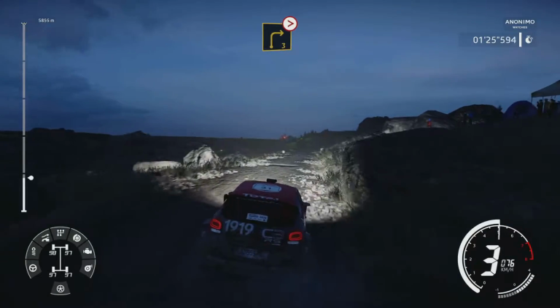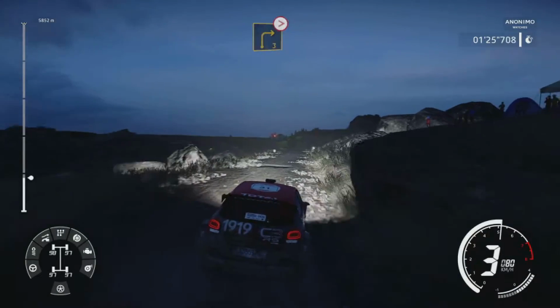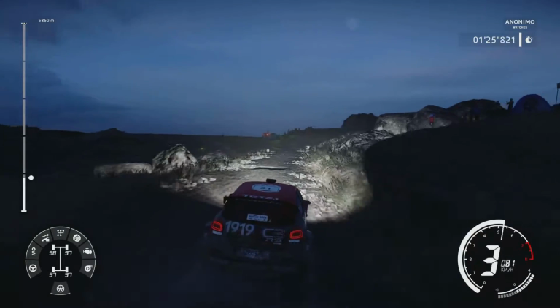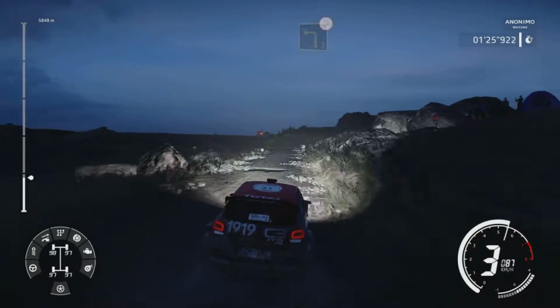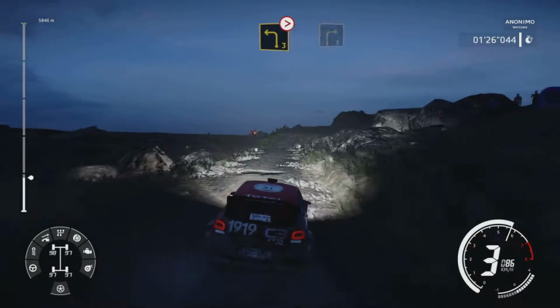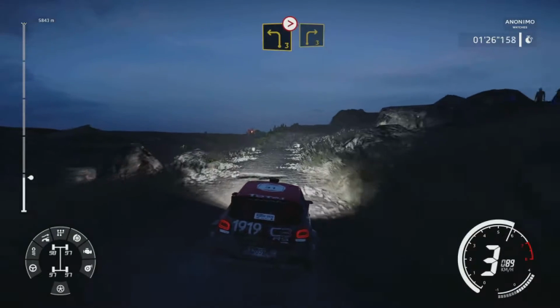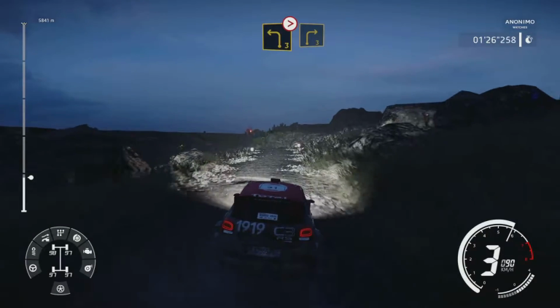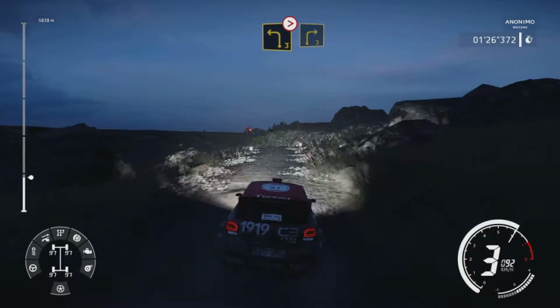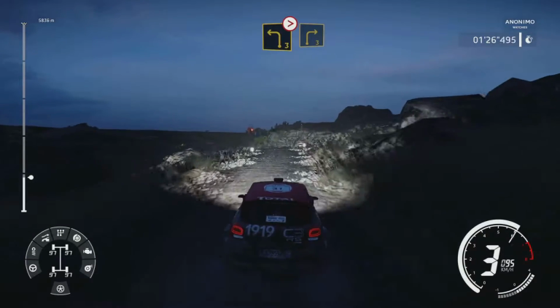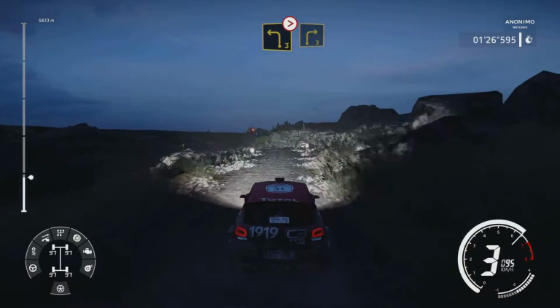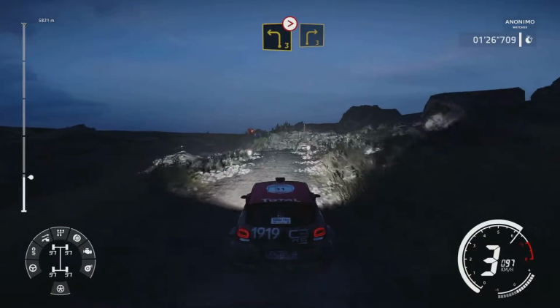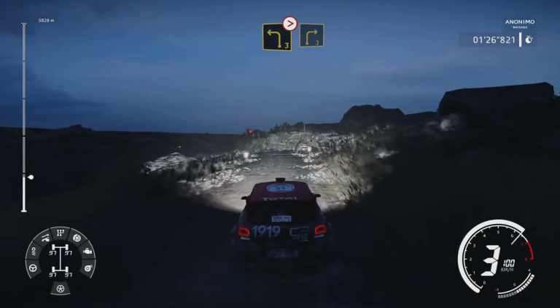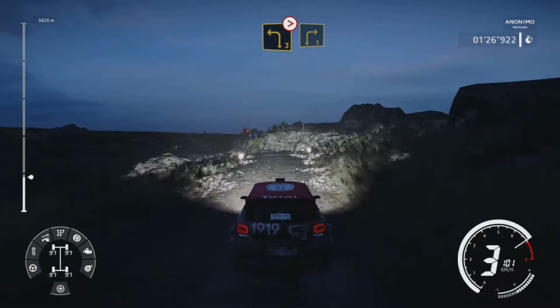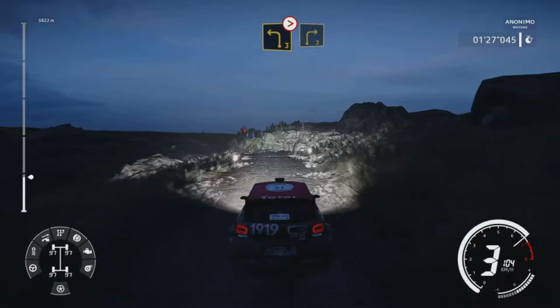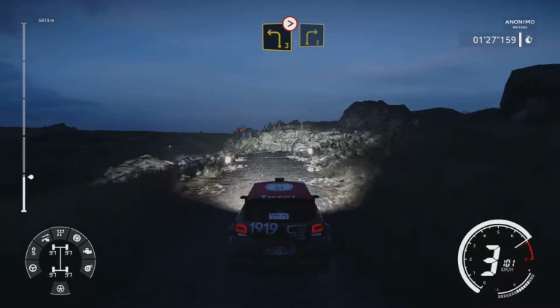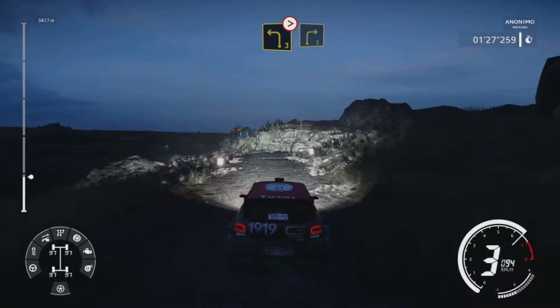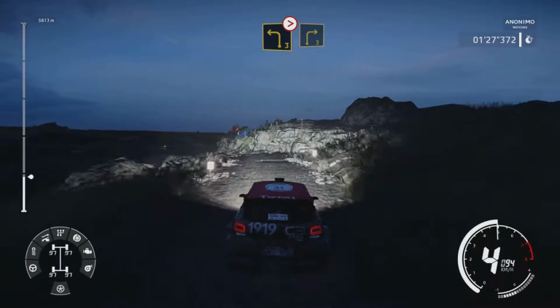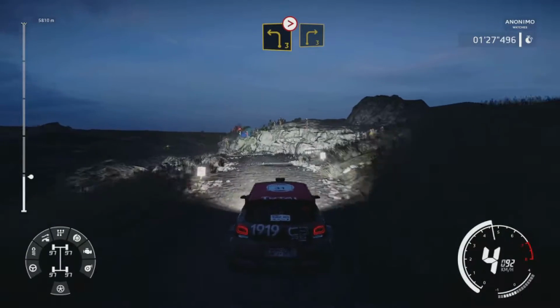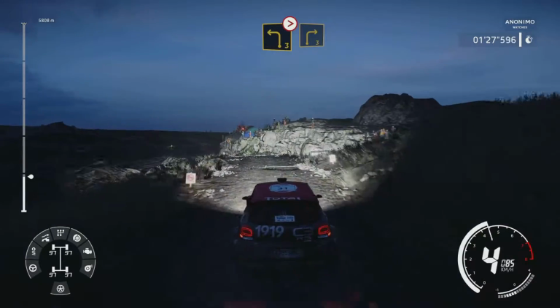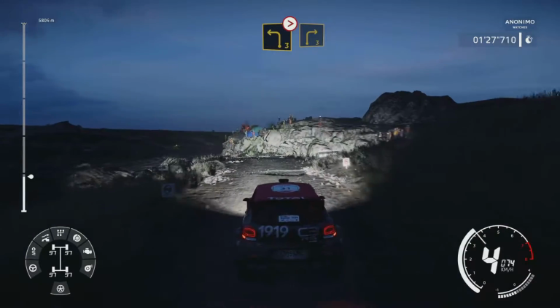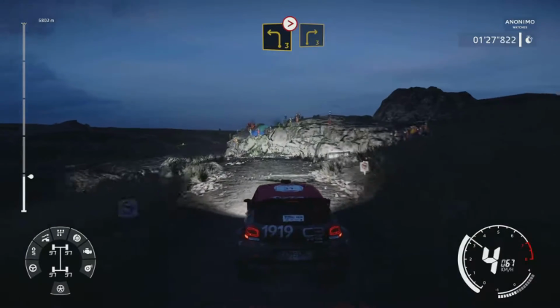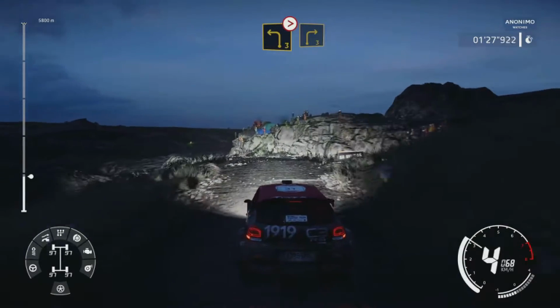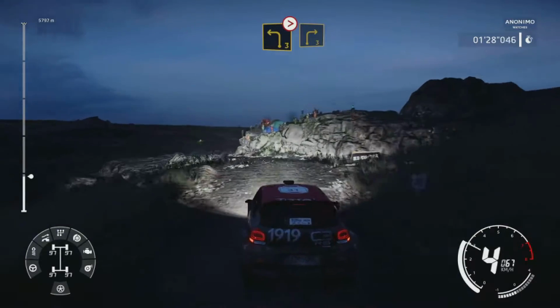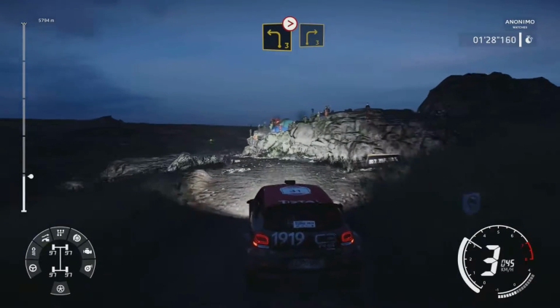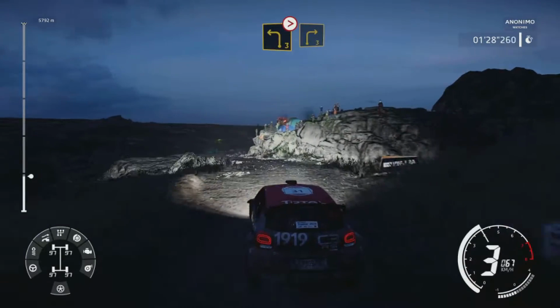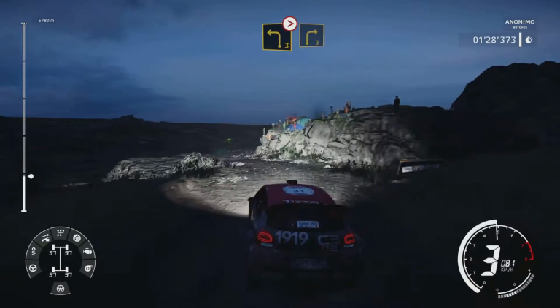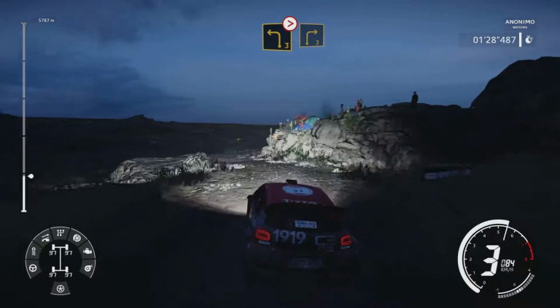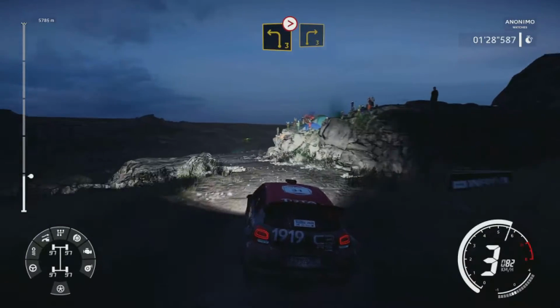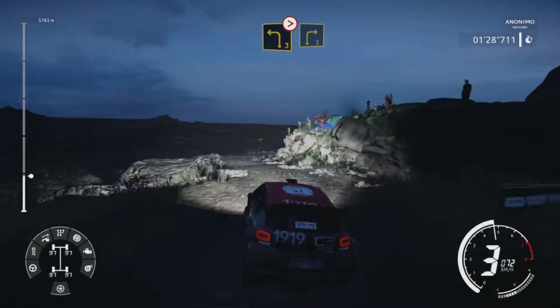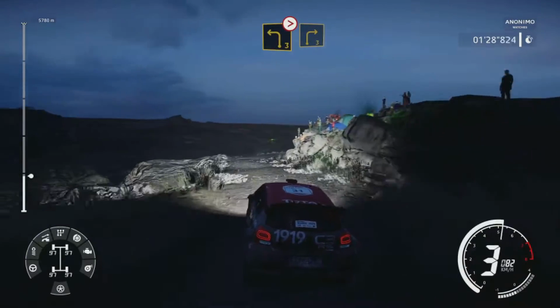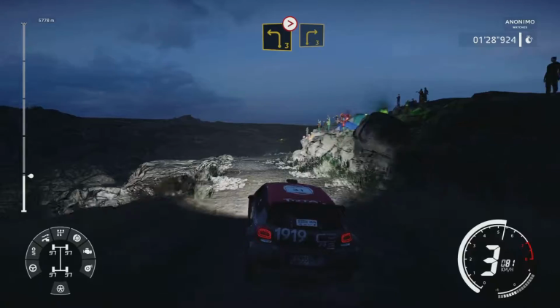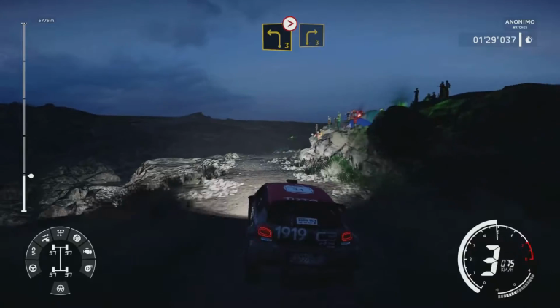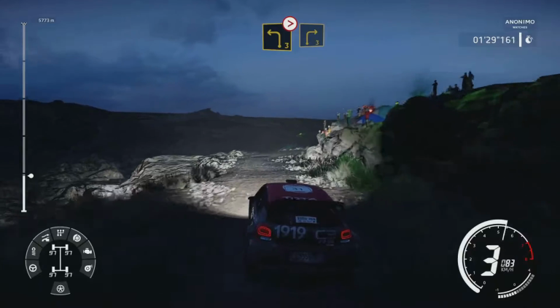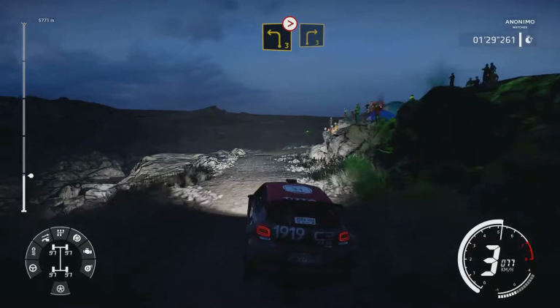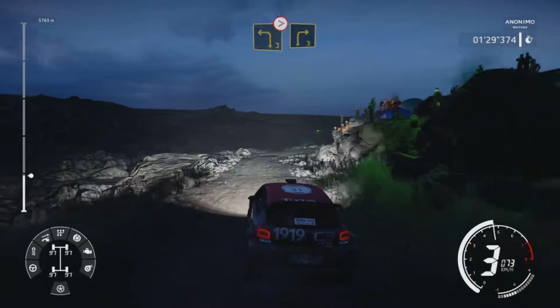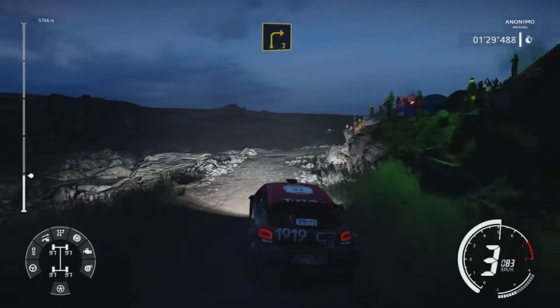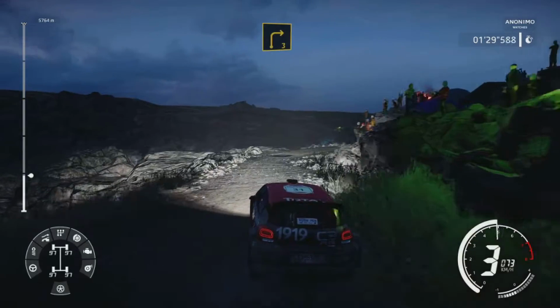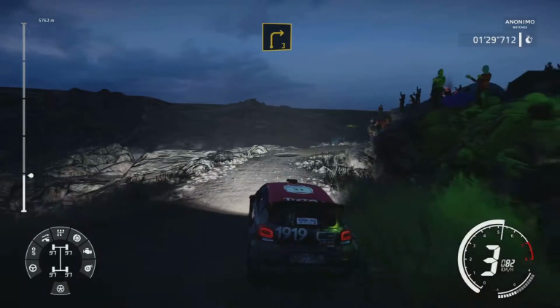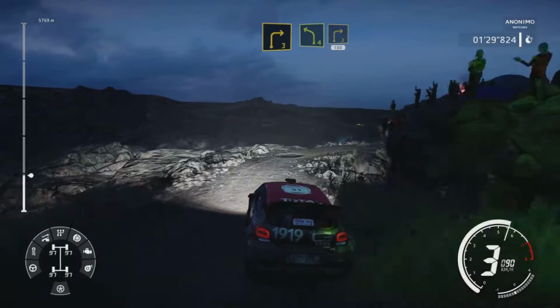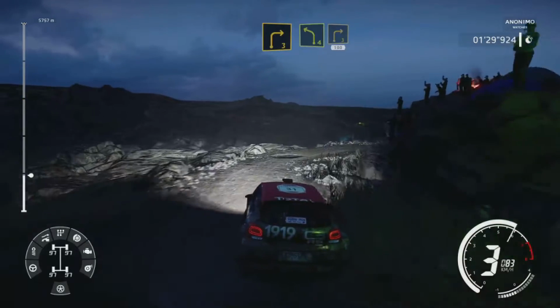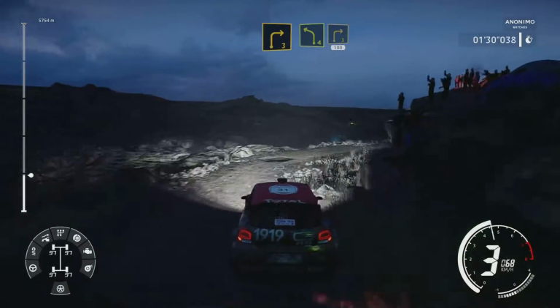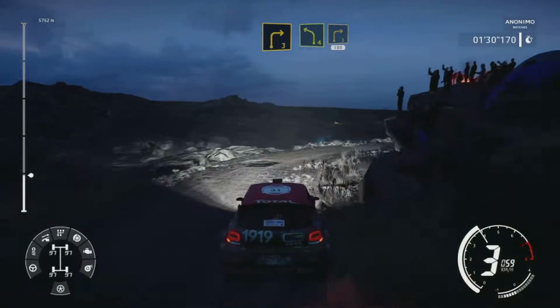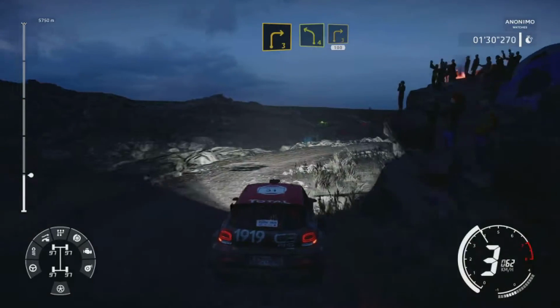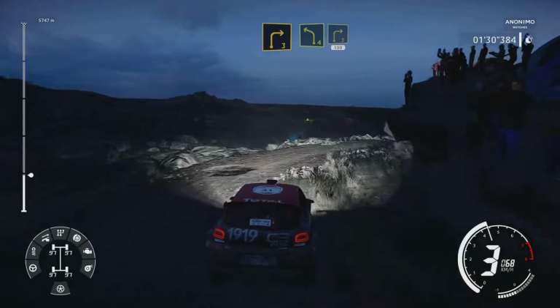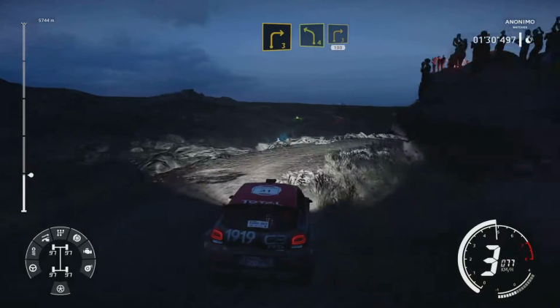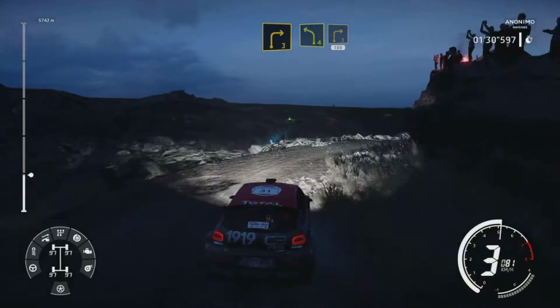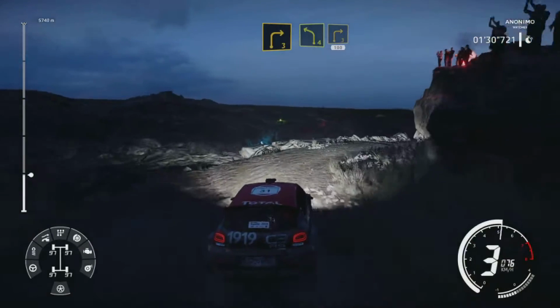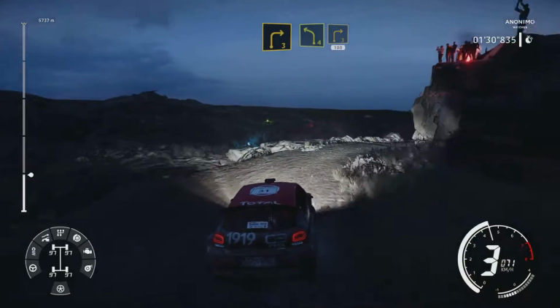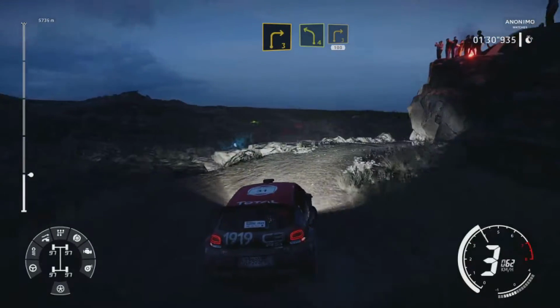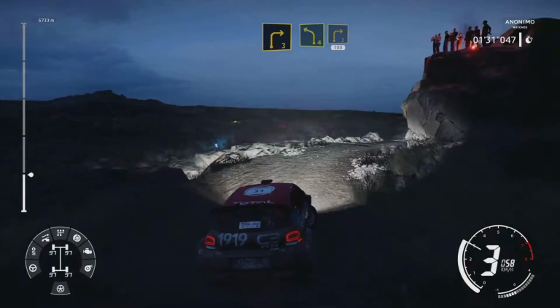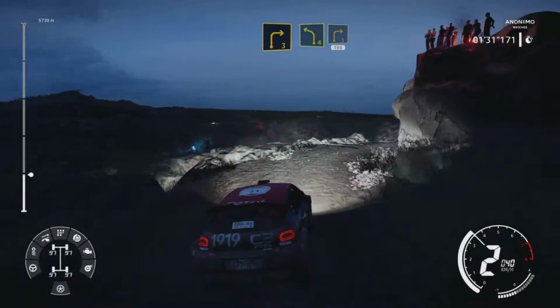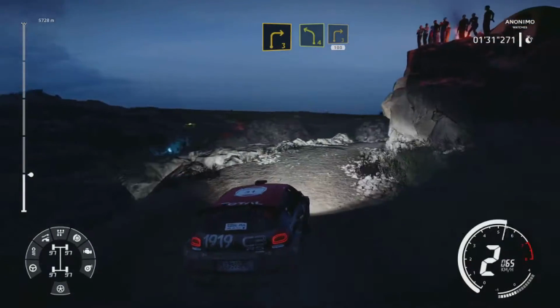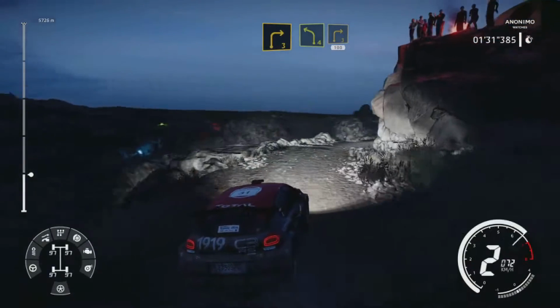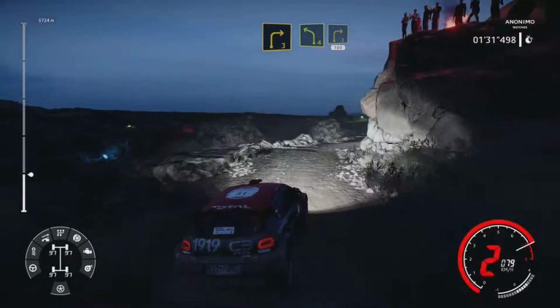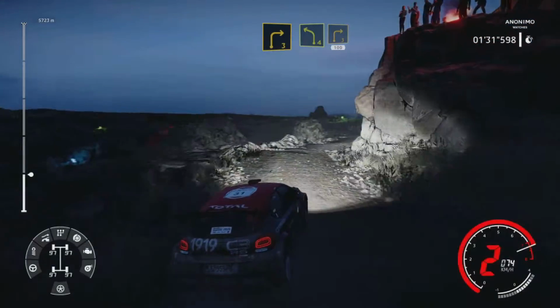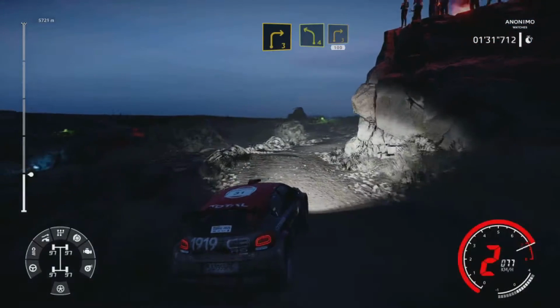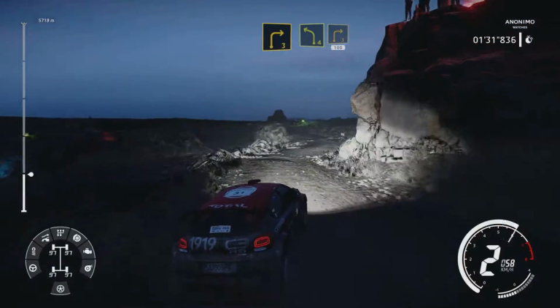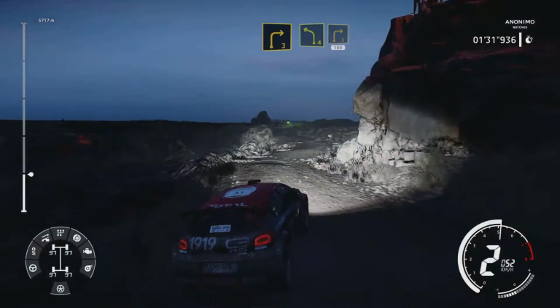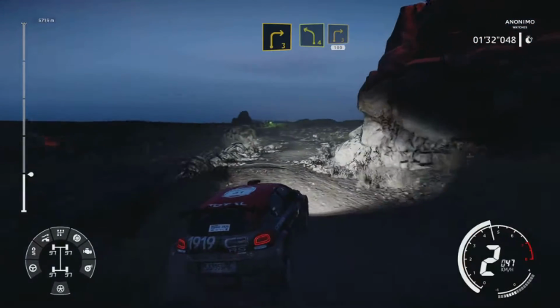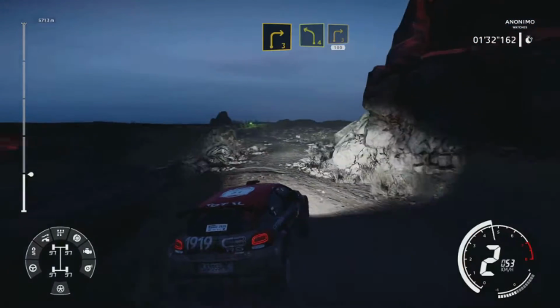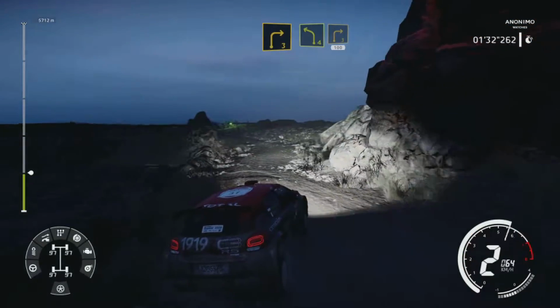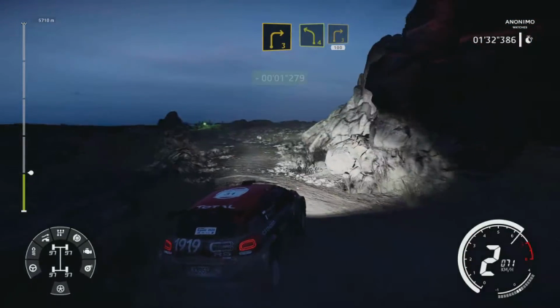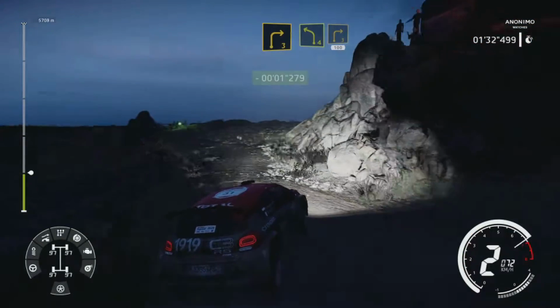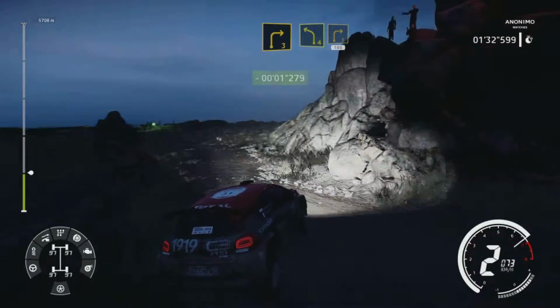And left 3 tightens, into right 4, big cut. Into left 4 tightens, into right 3, 100.